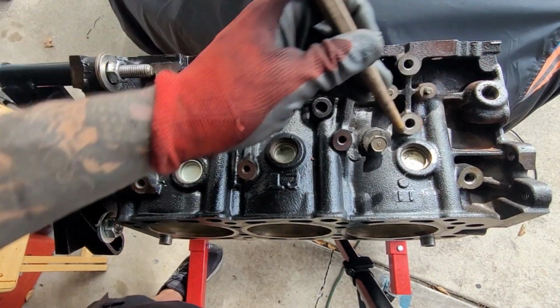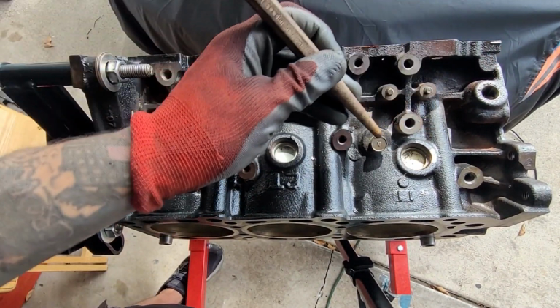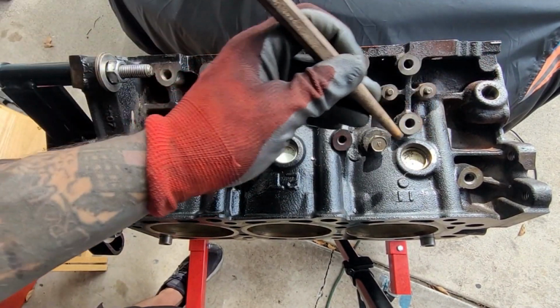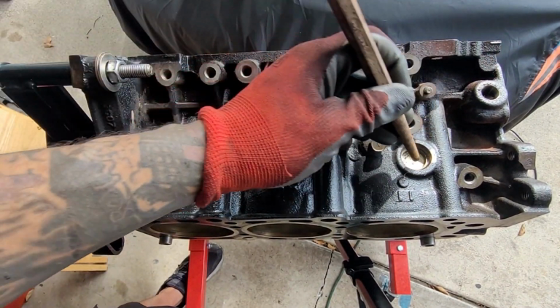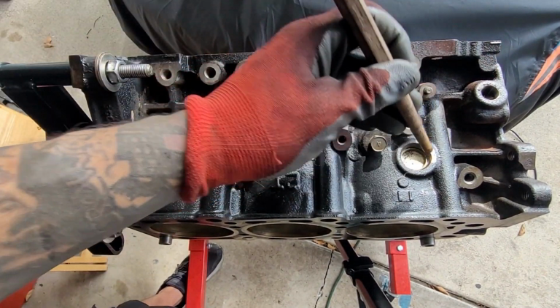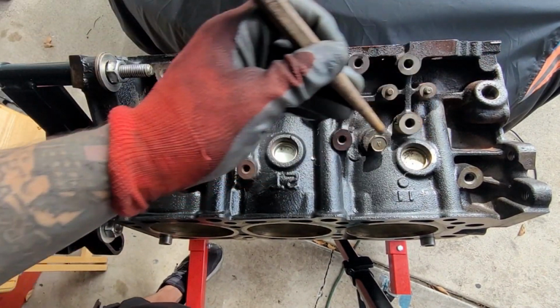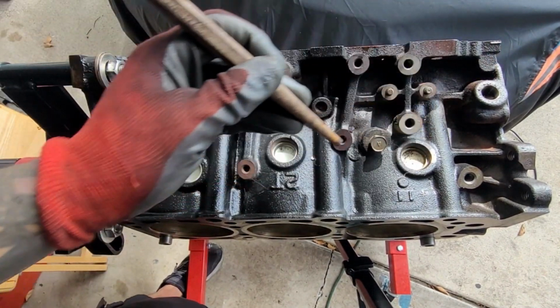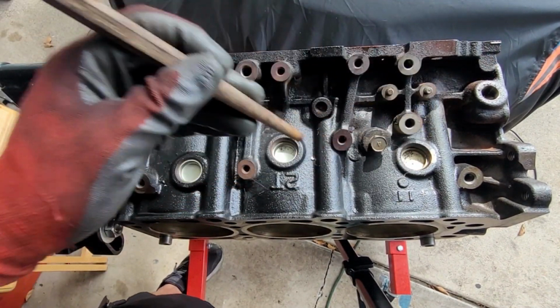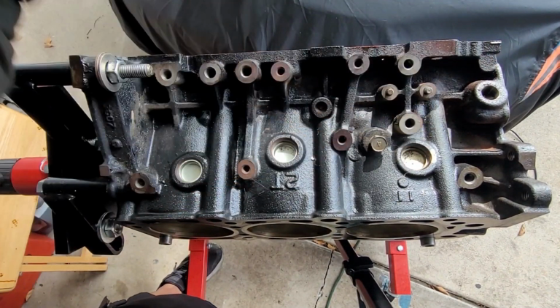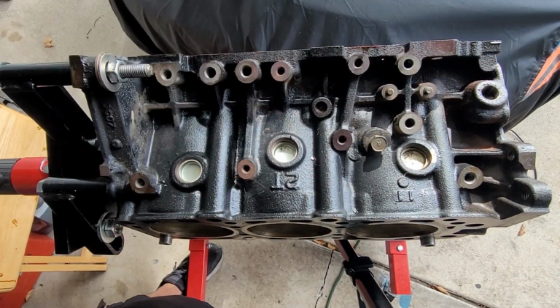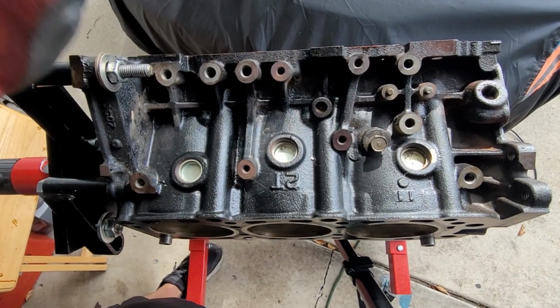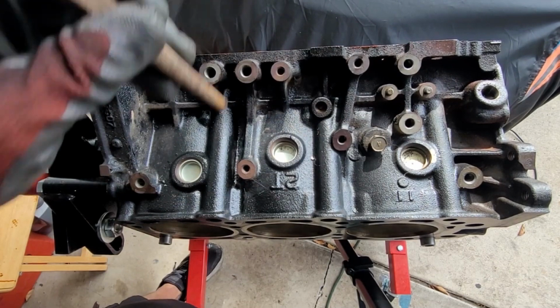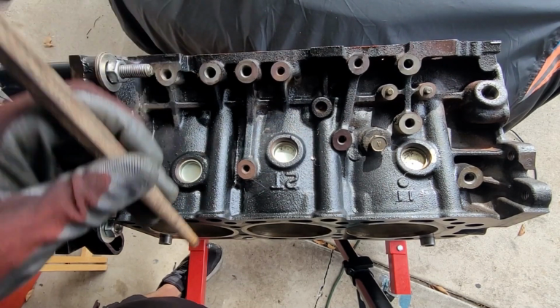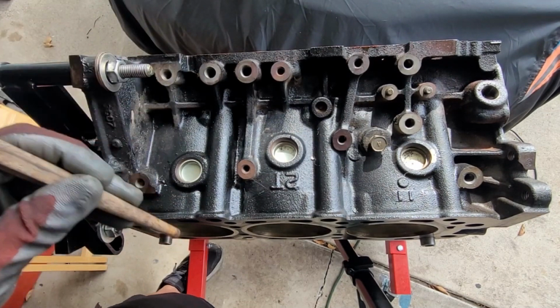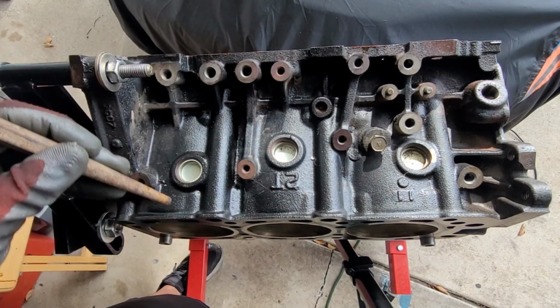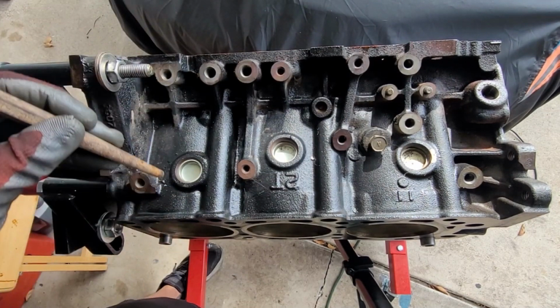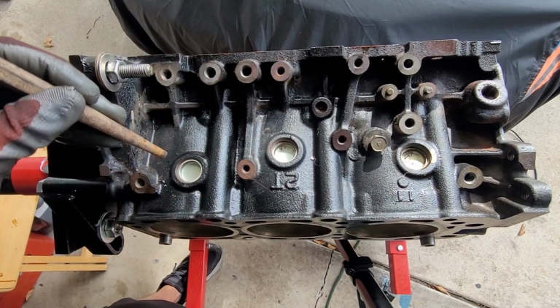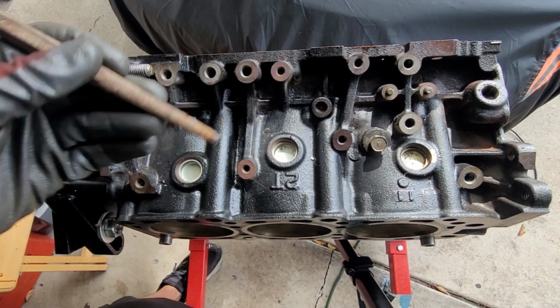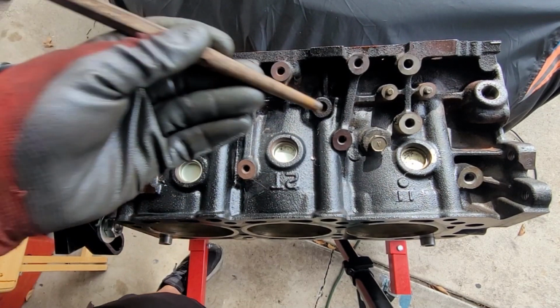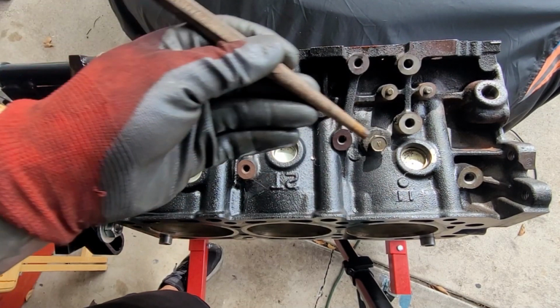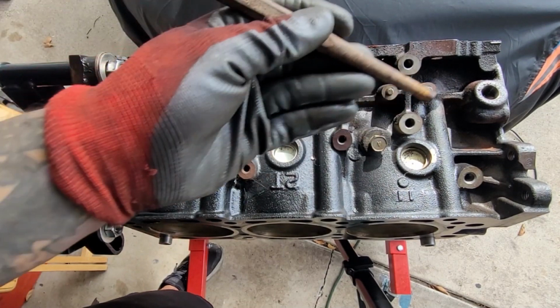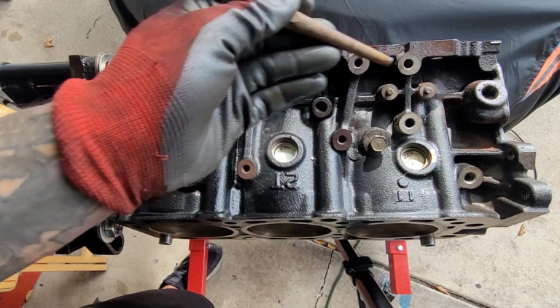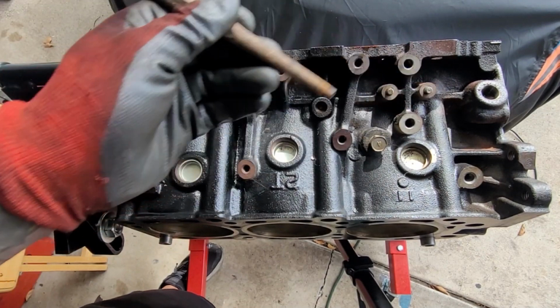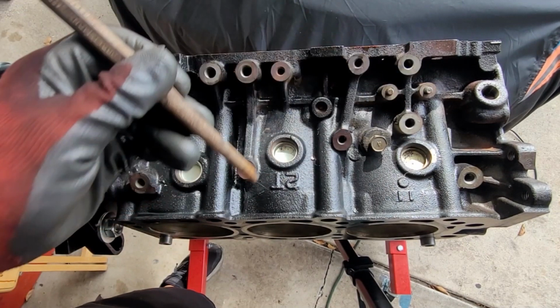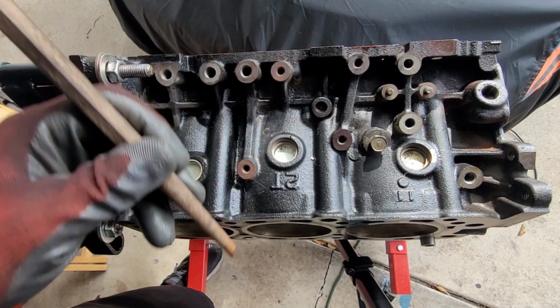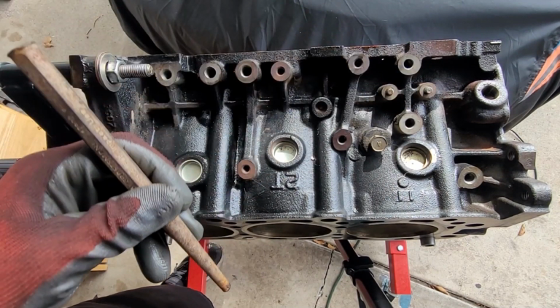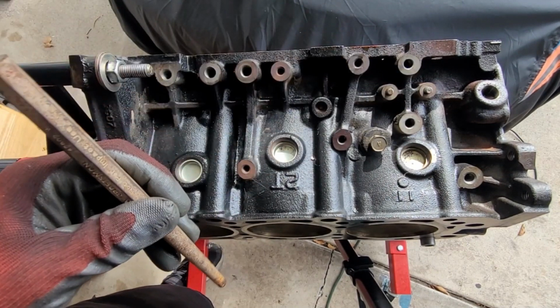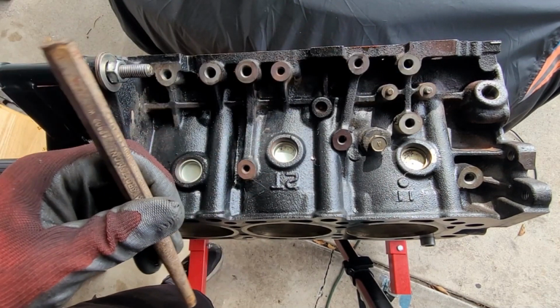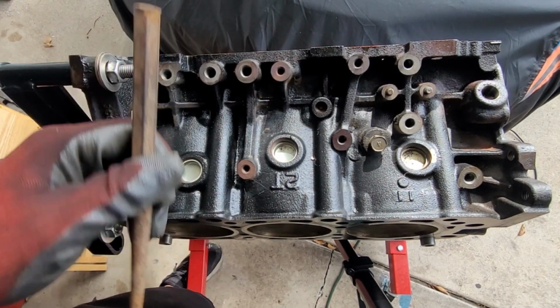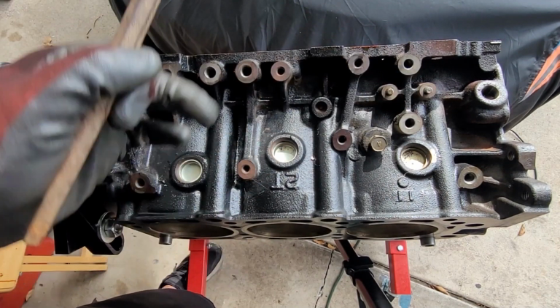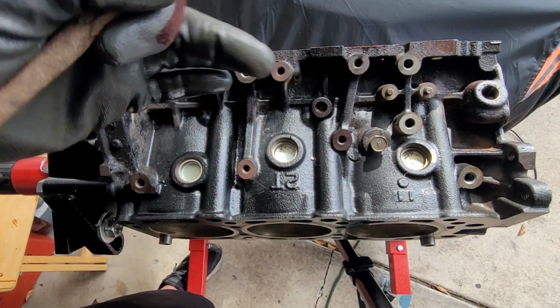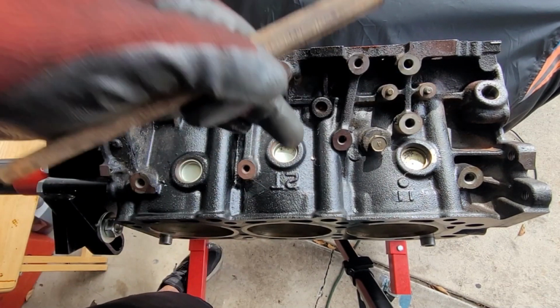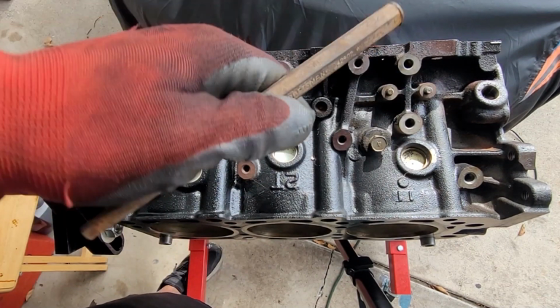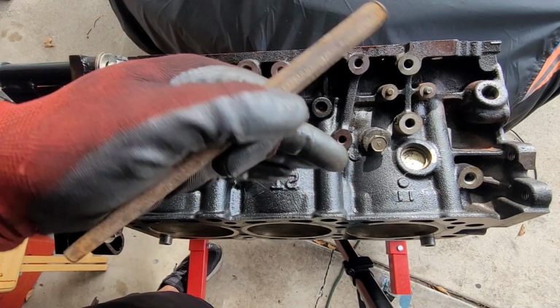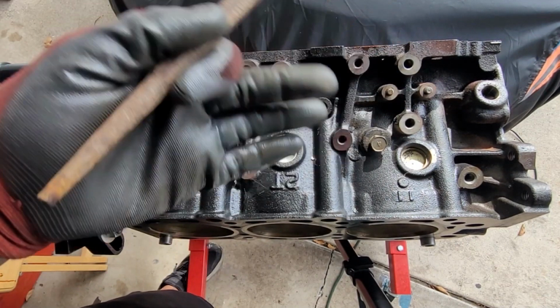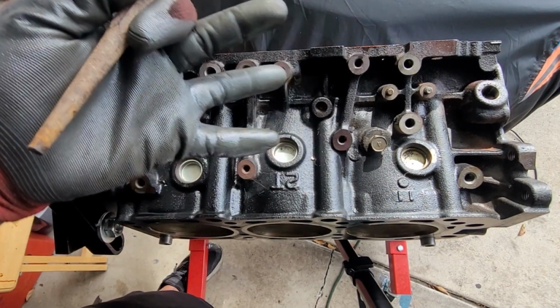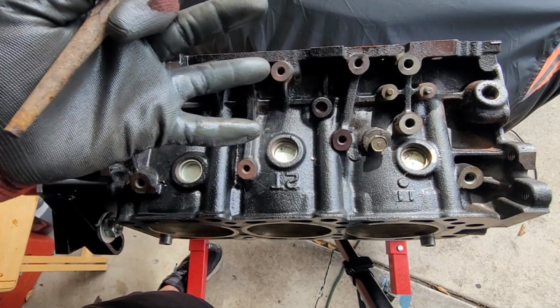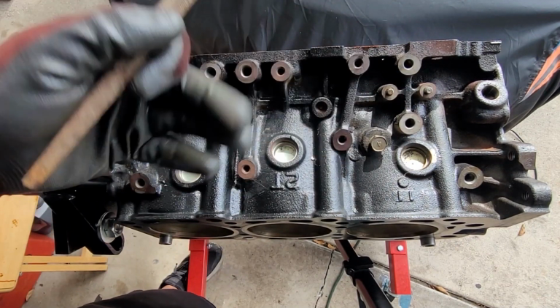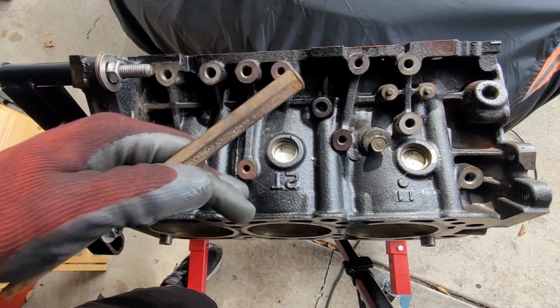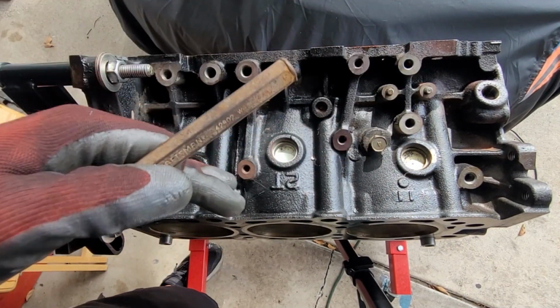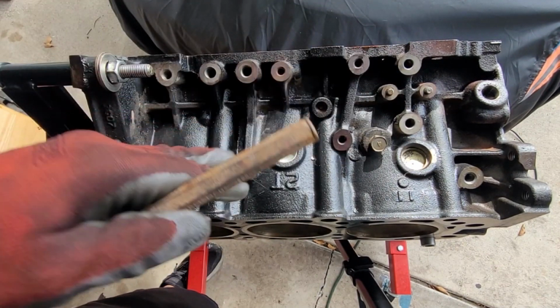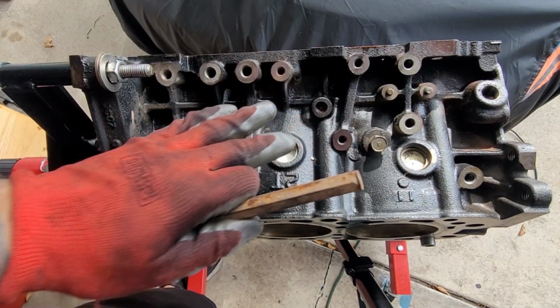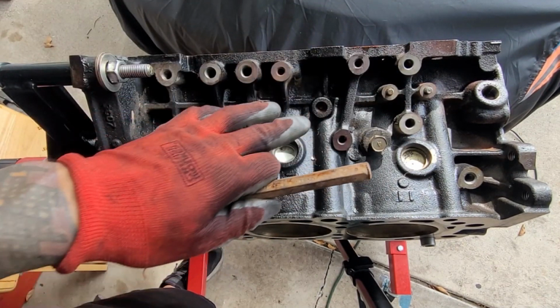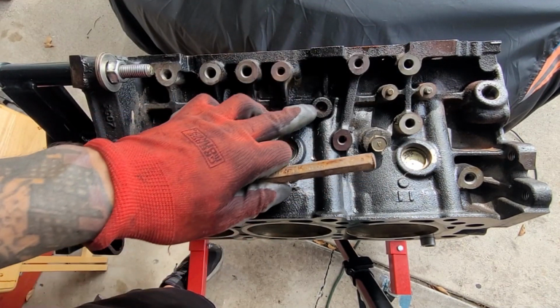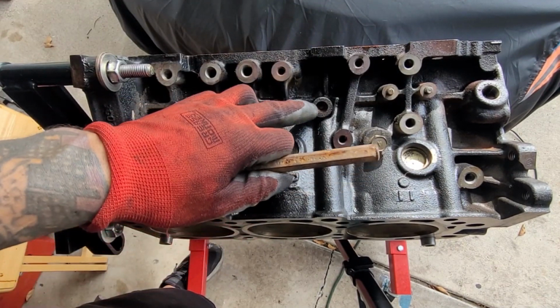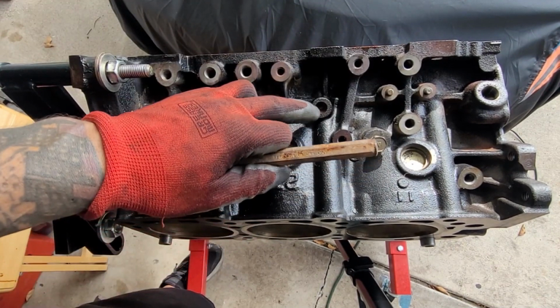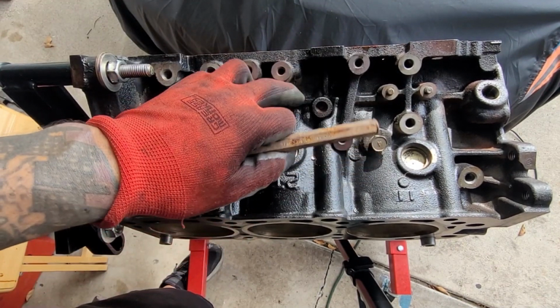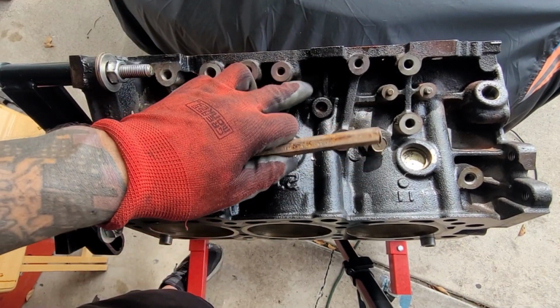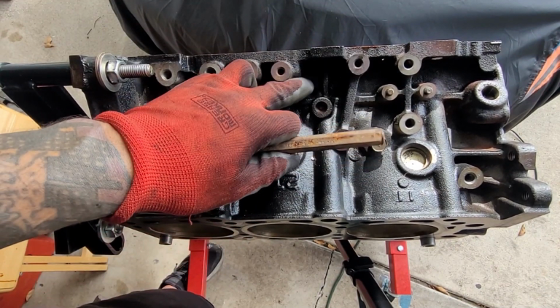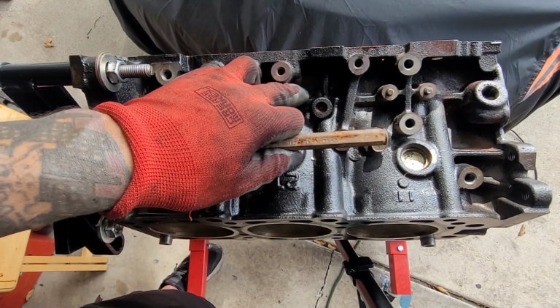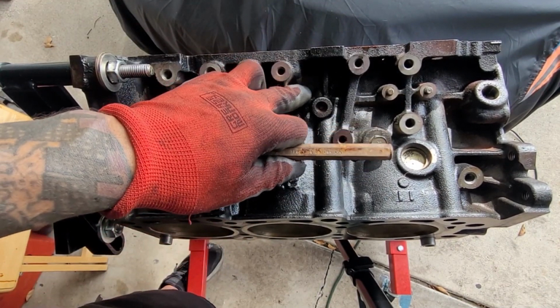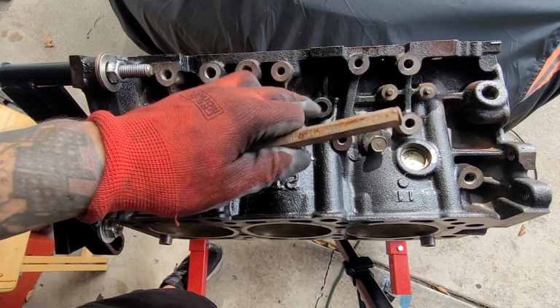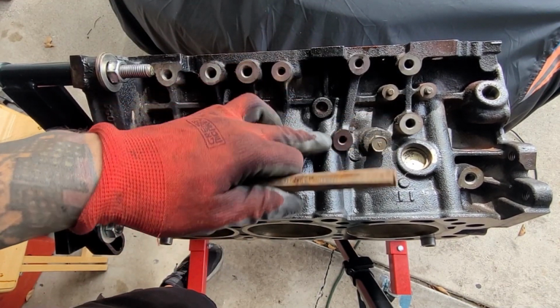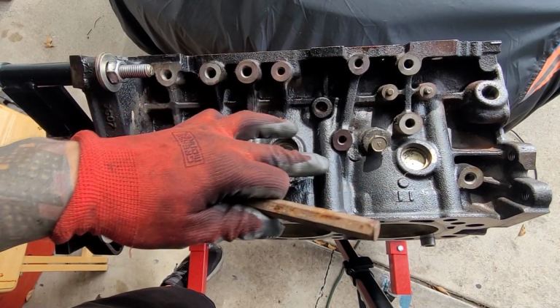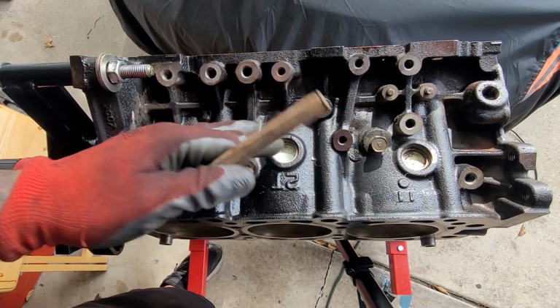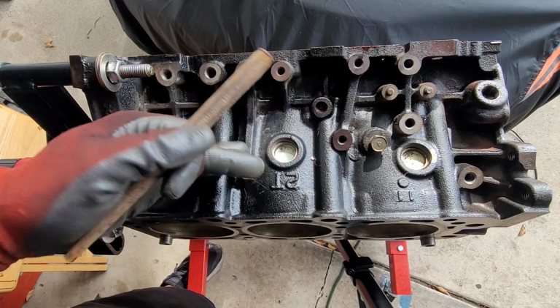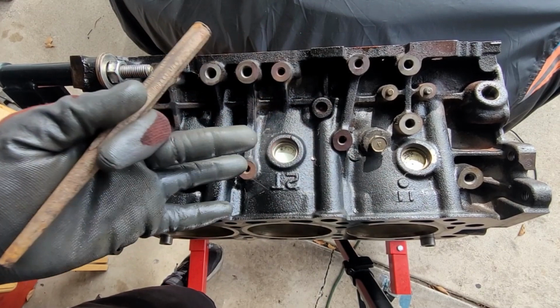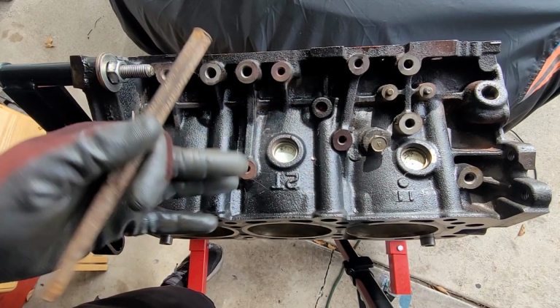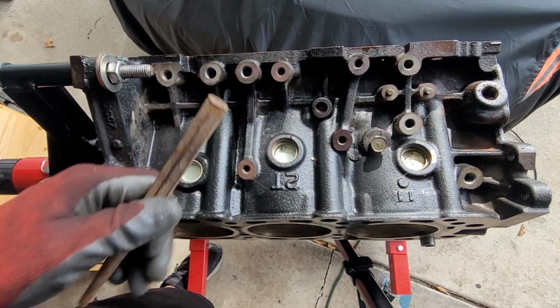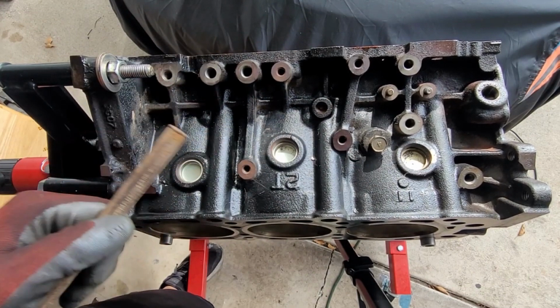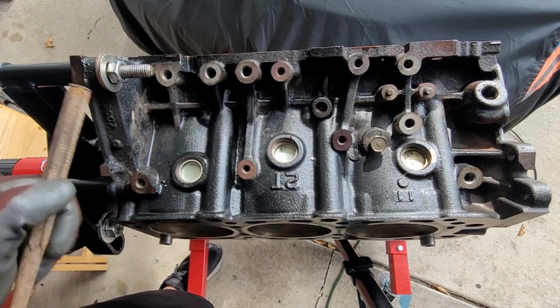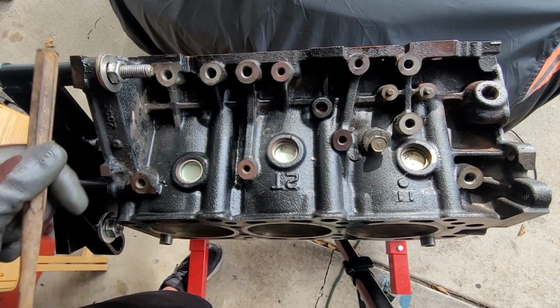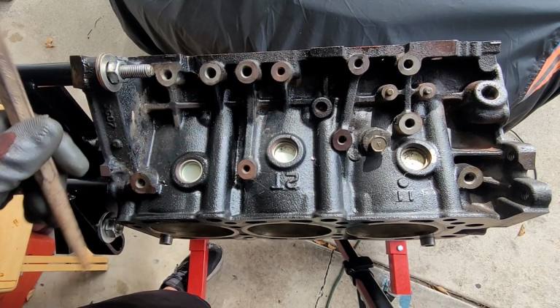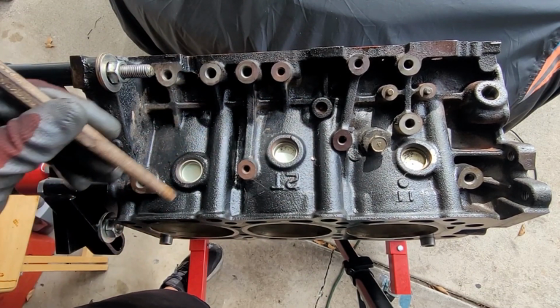That one's about to pop free. I don't want it to fall in. If it does, you can get a magnet or something. But depending on the engine, it could fall into the crevices in here or whatnot, depending.